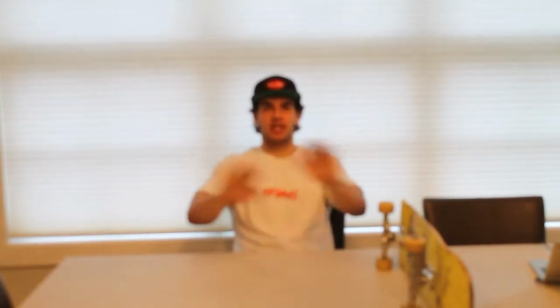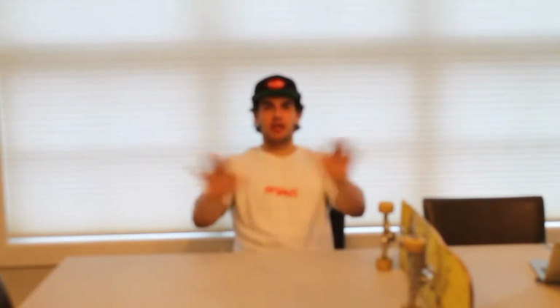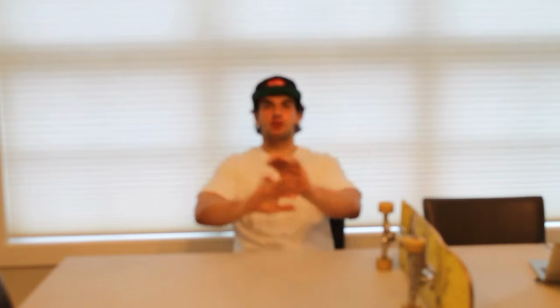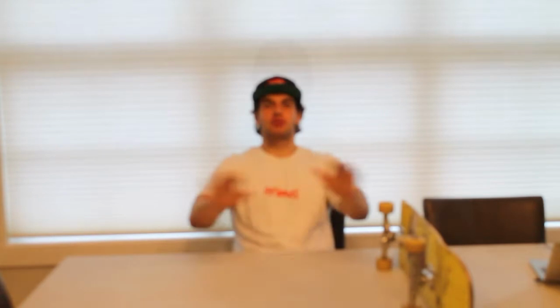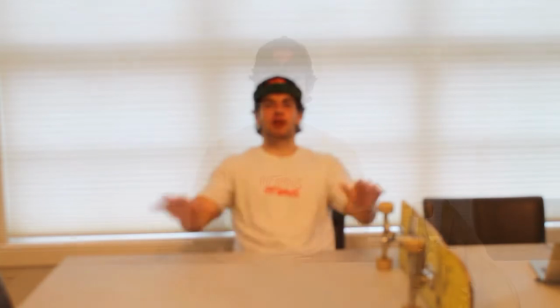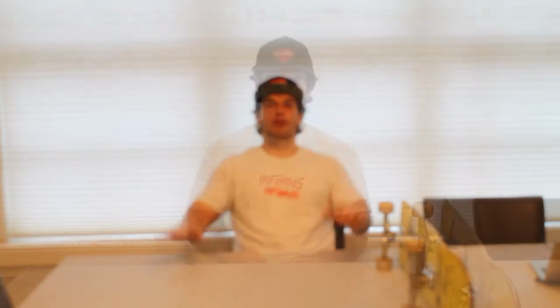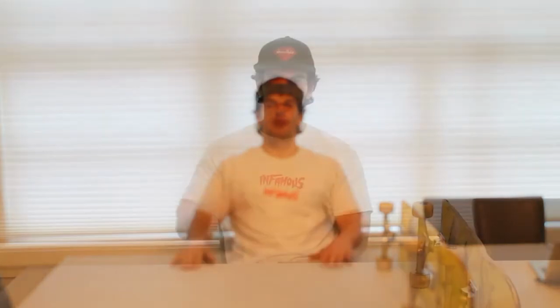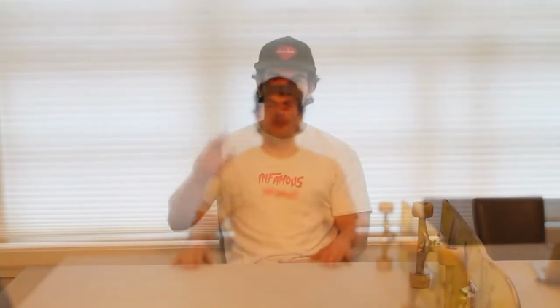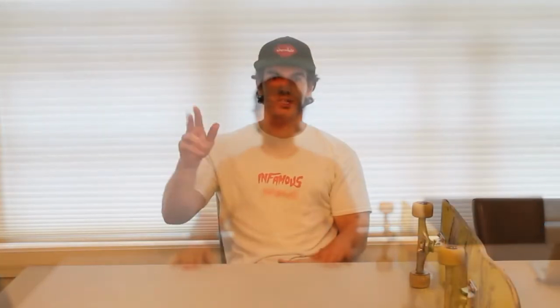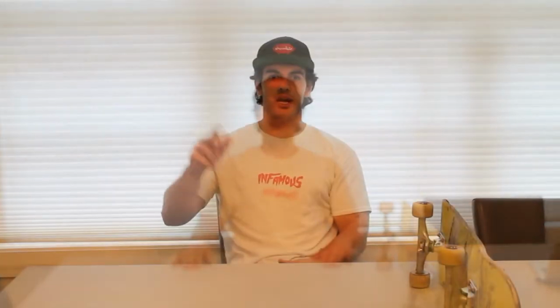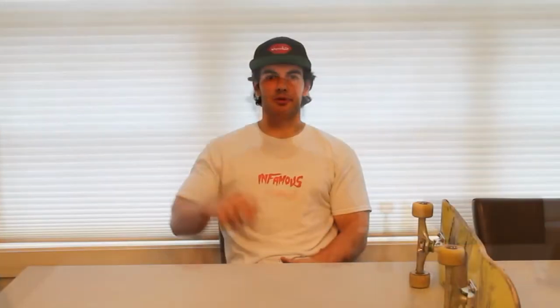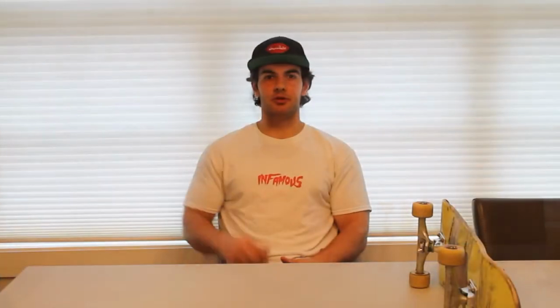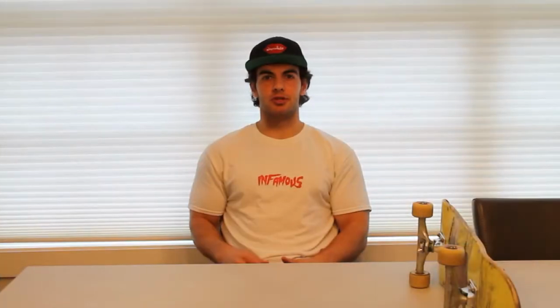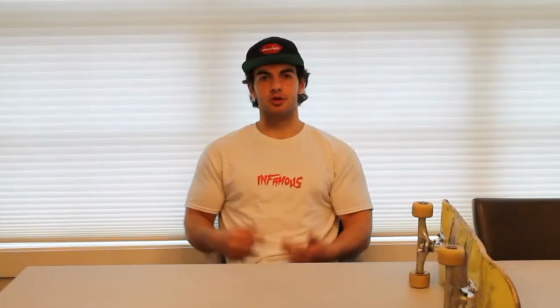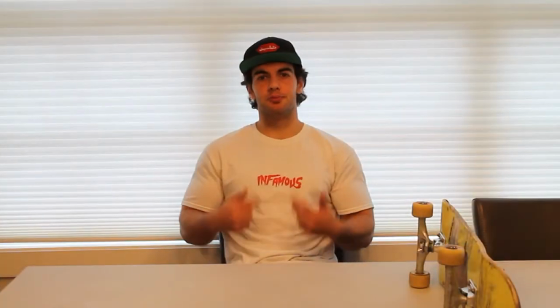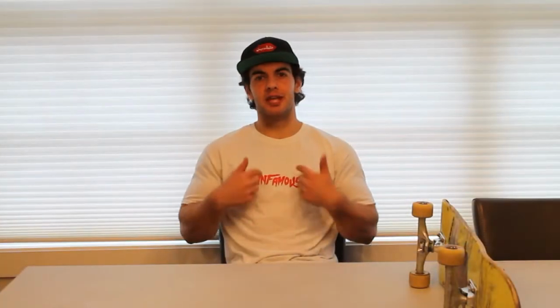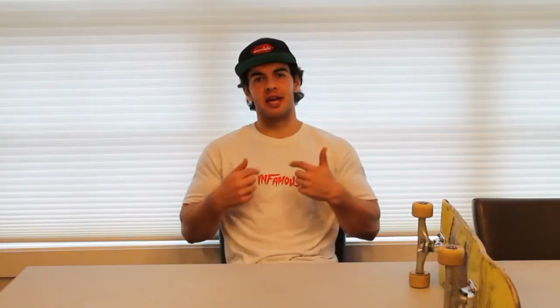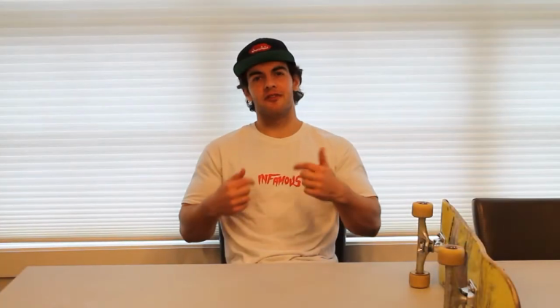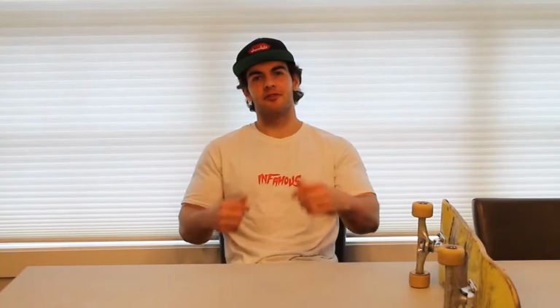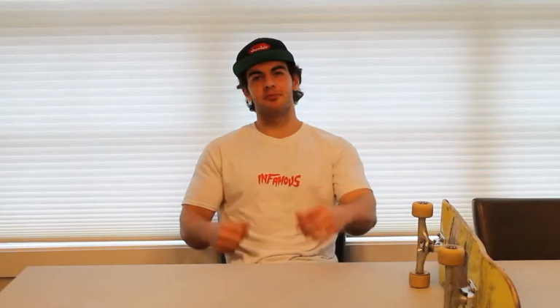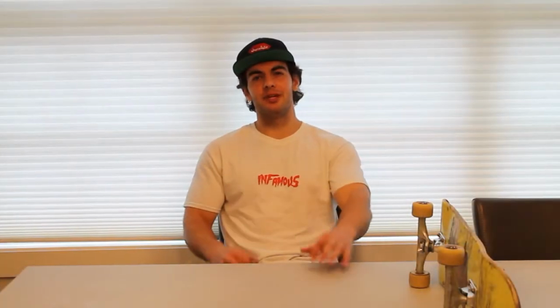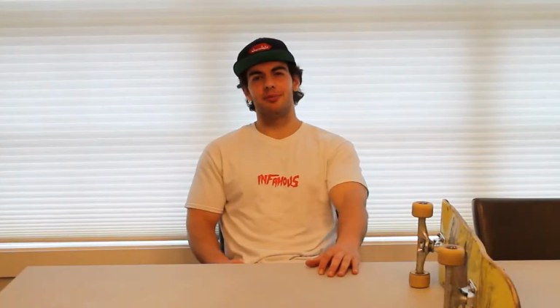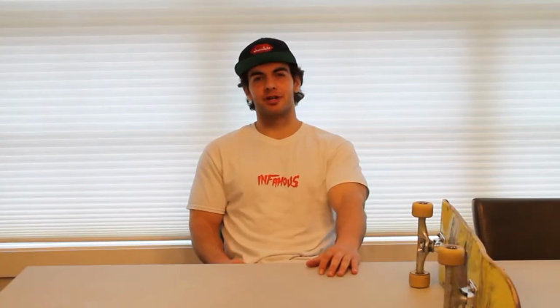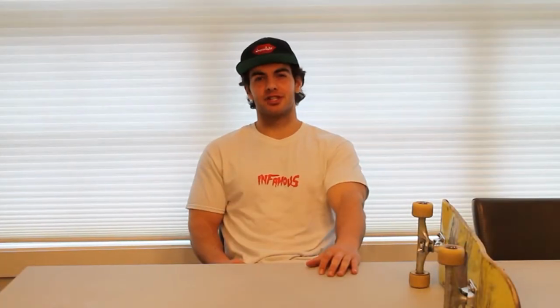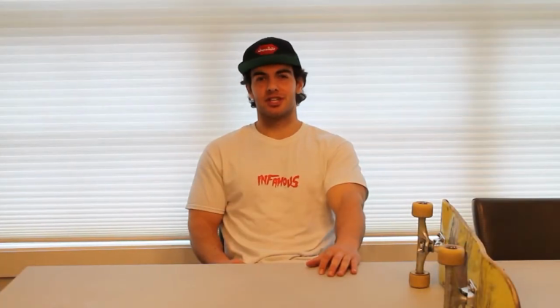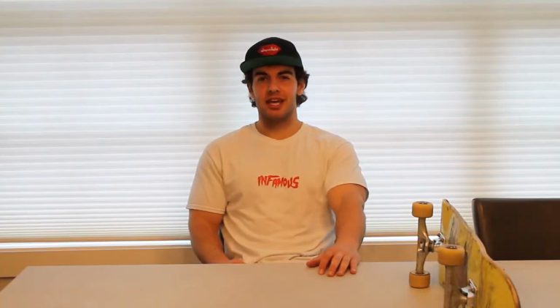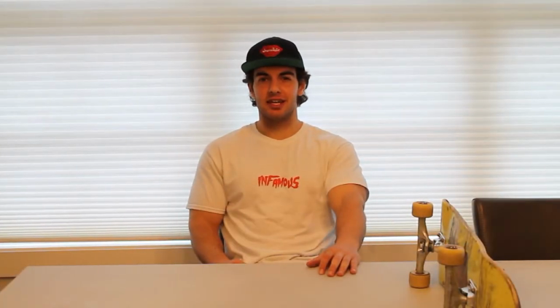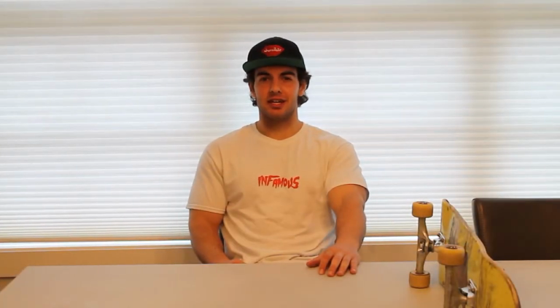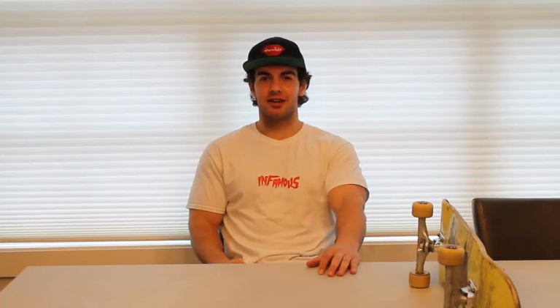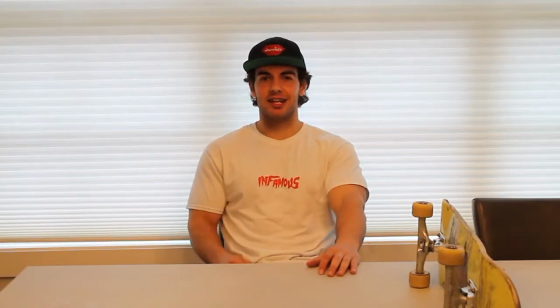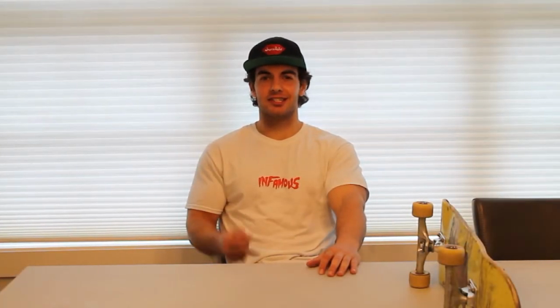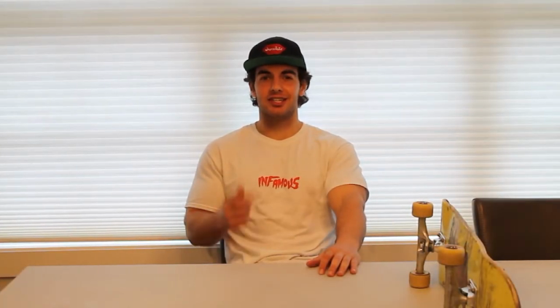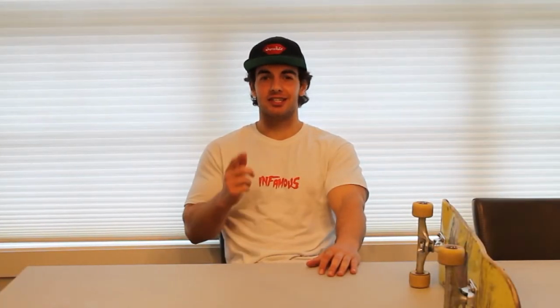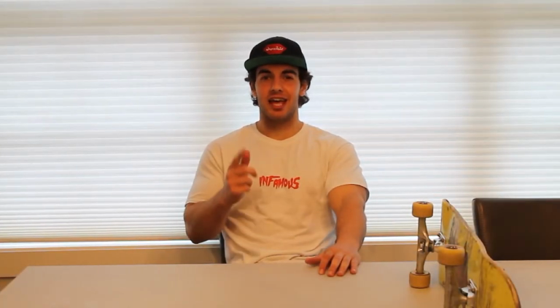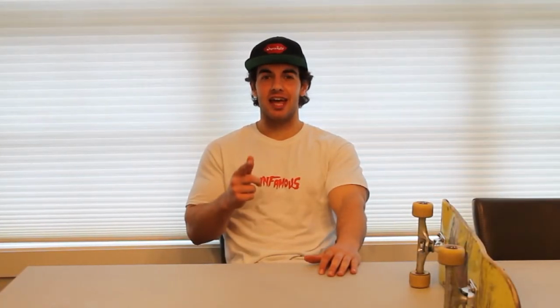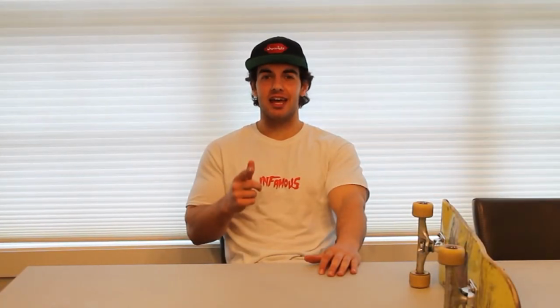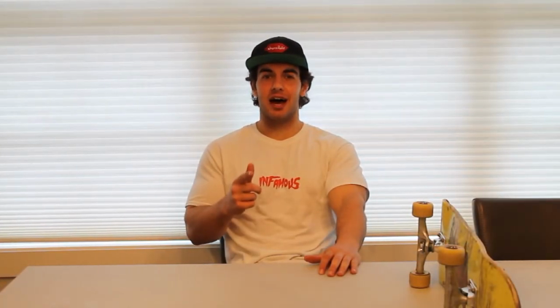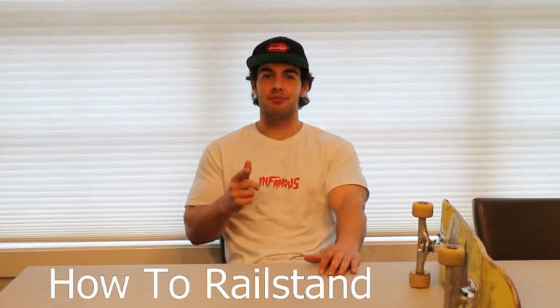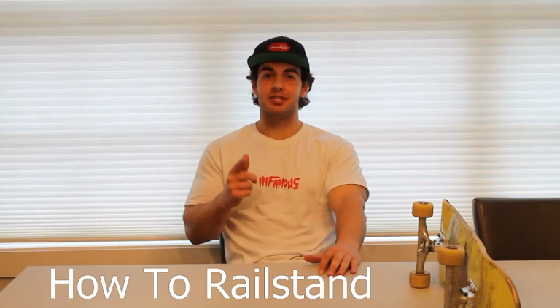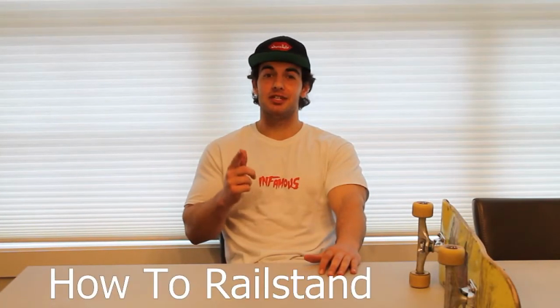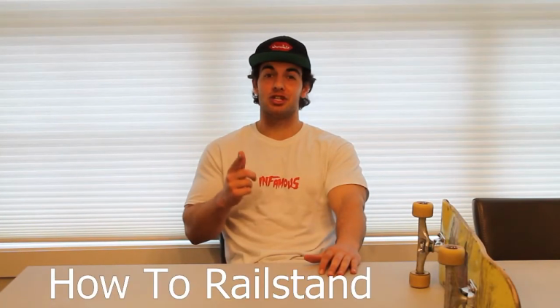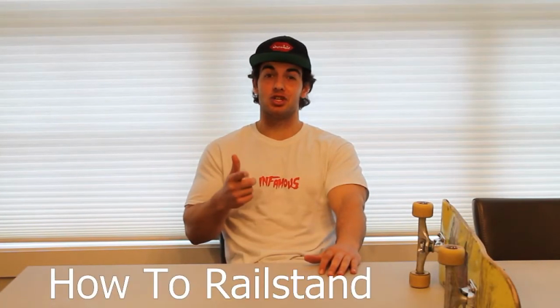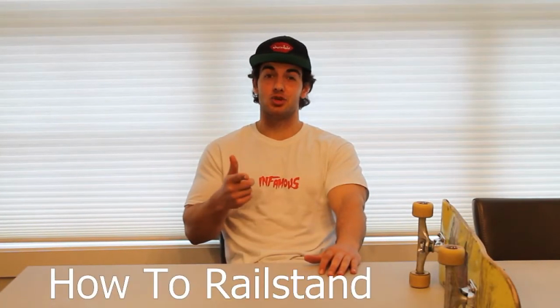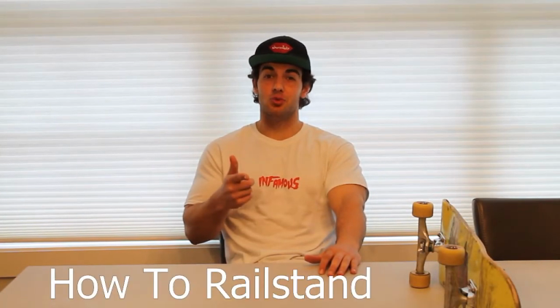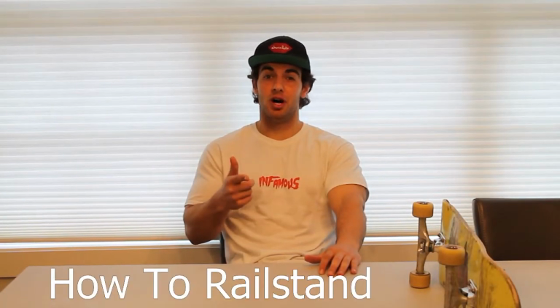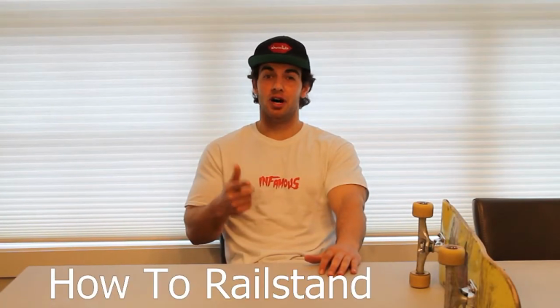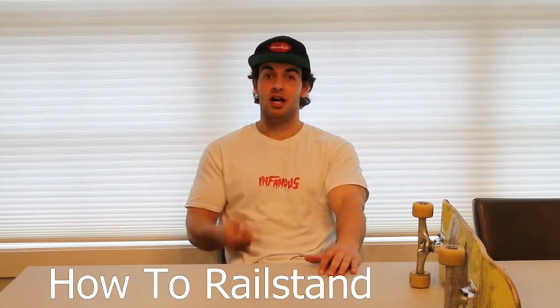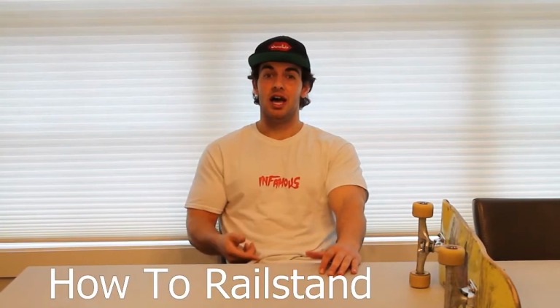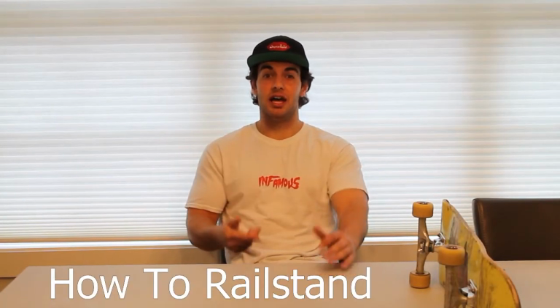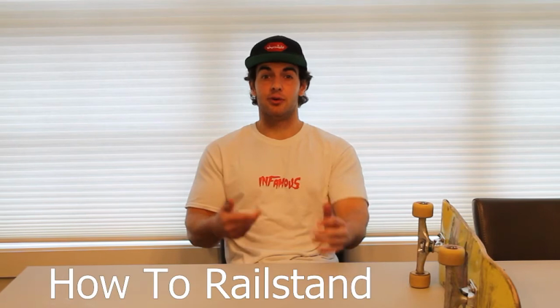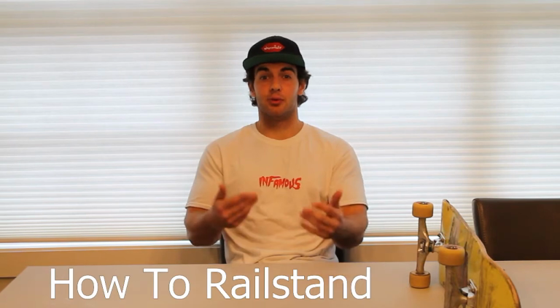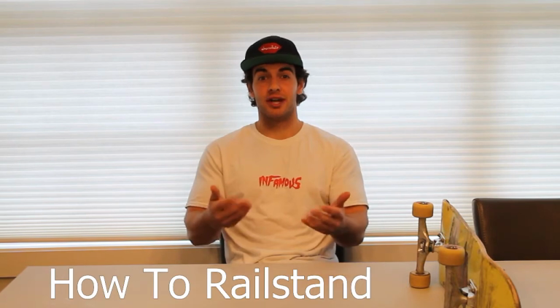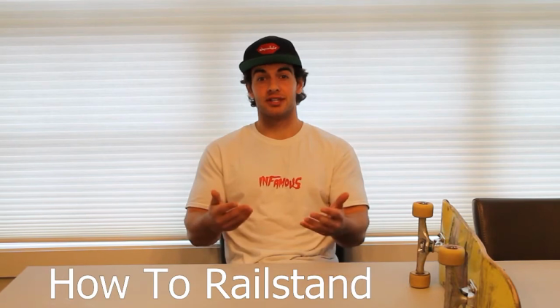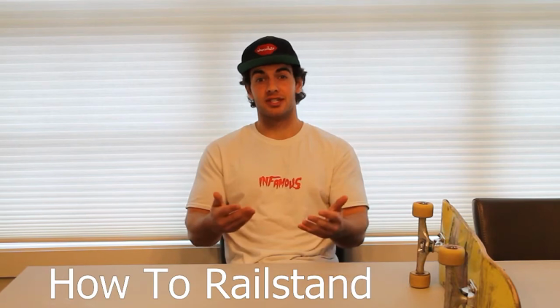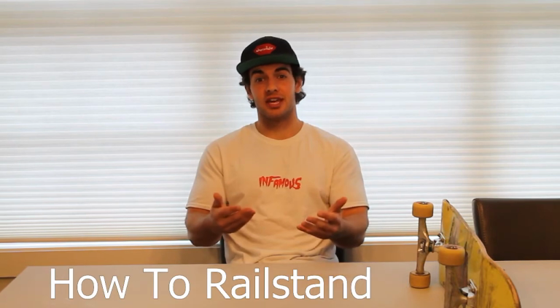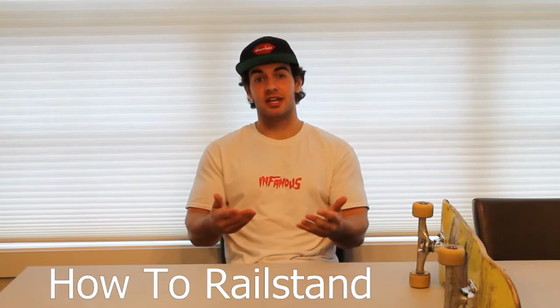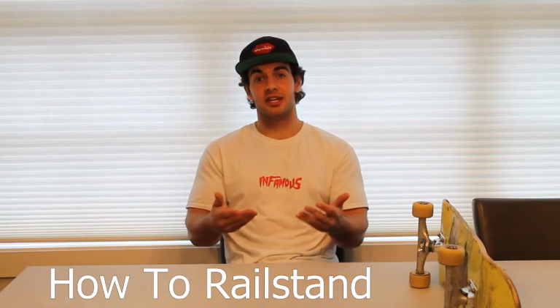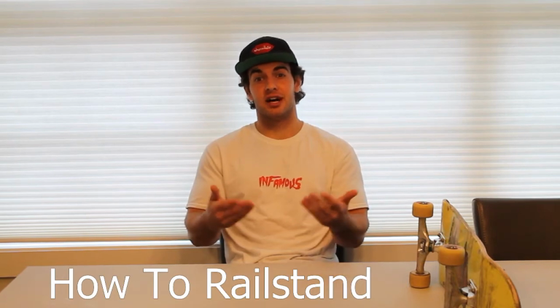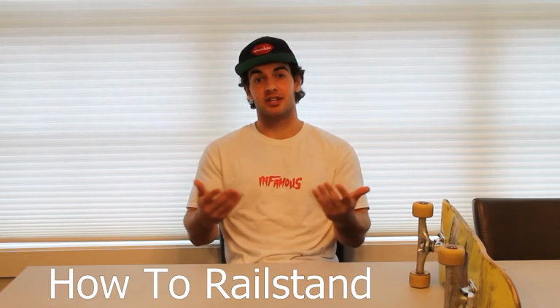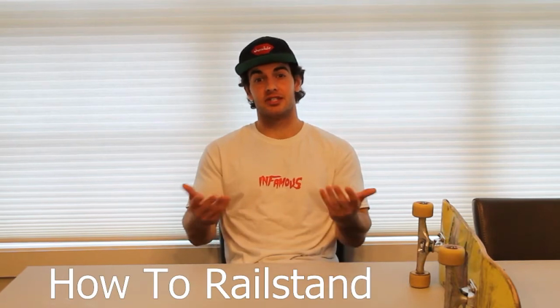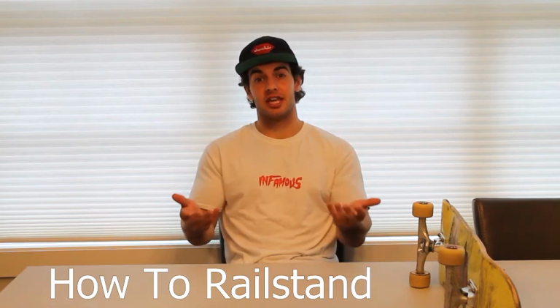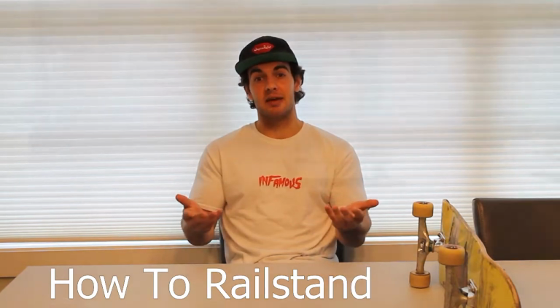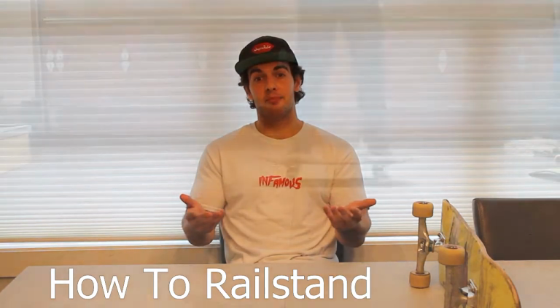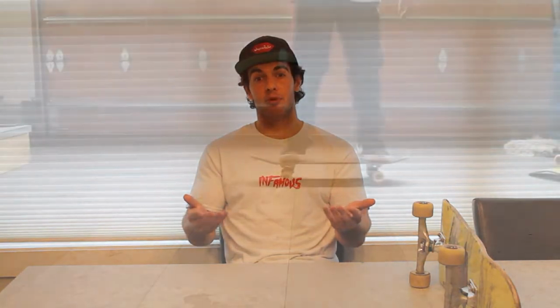What's up YouTube, Dan from Dburg Skate here, and today I'm teaching you all how to rail stand on a skateboard.